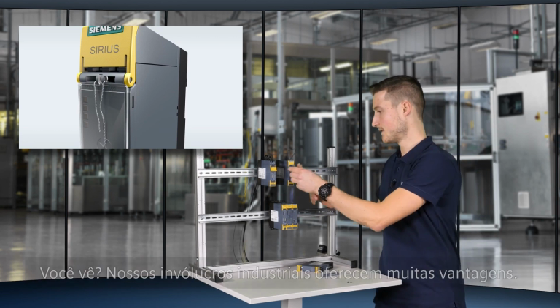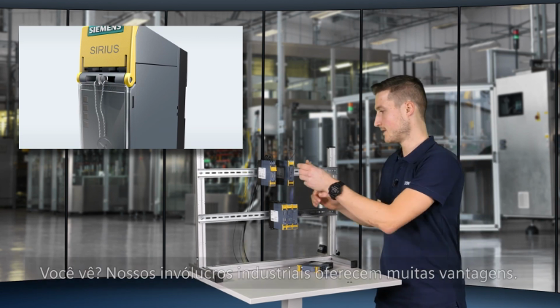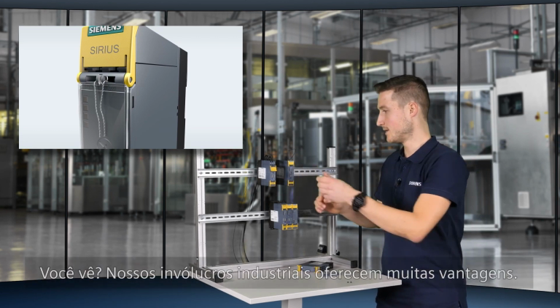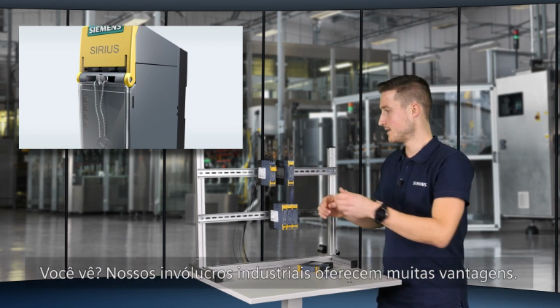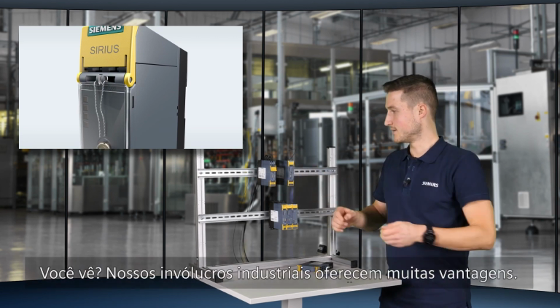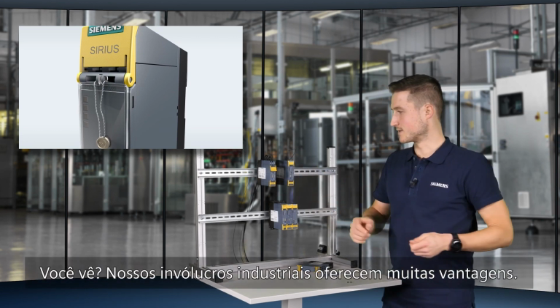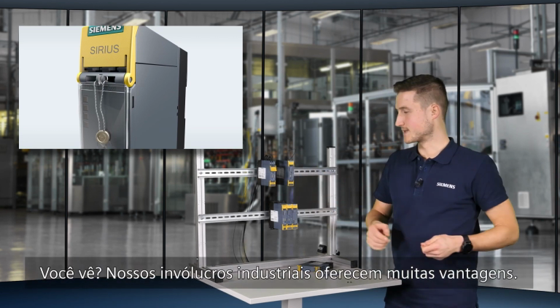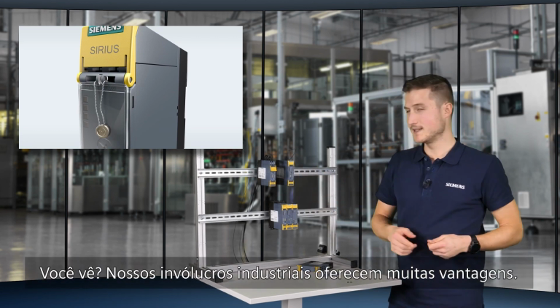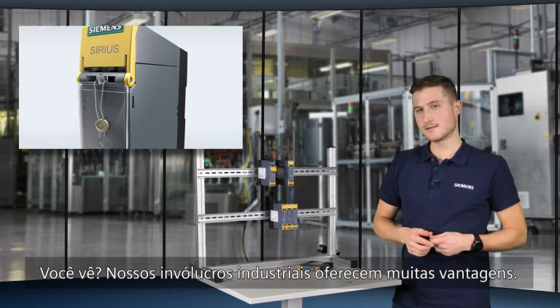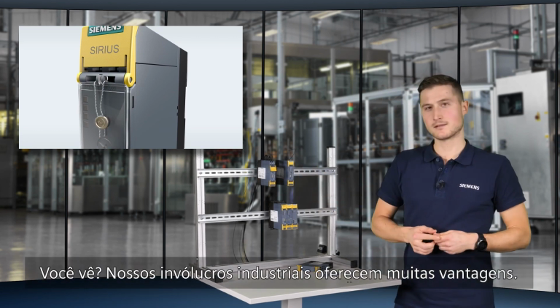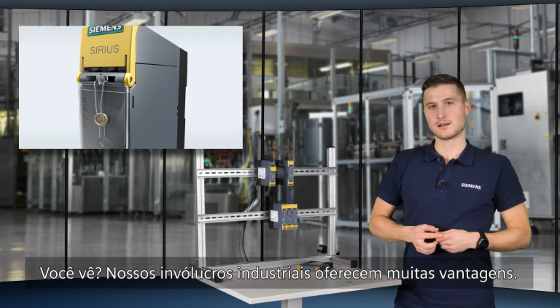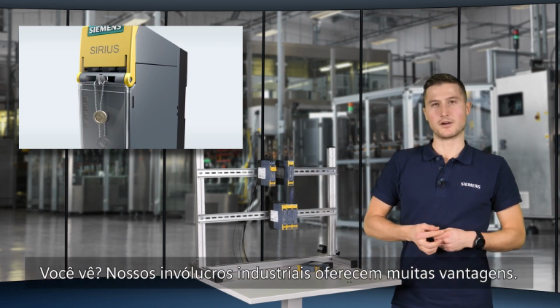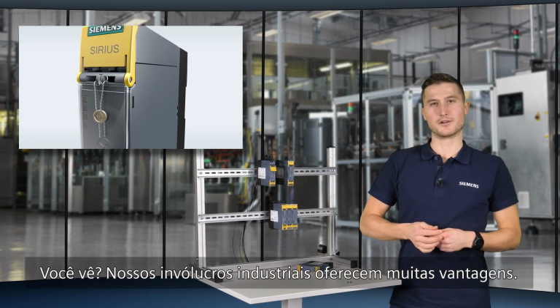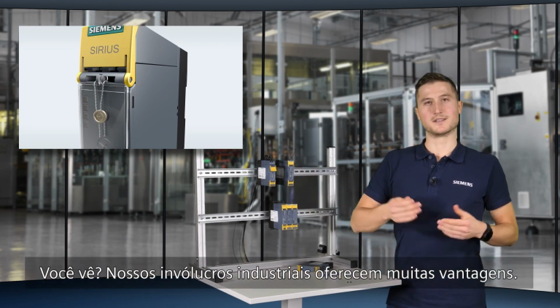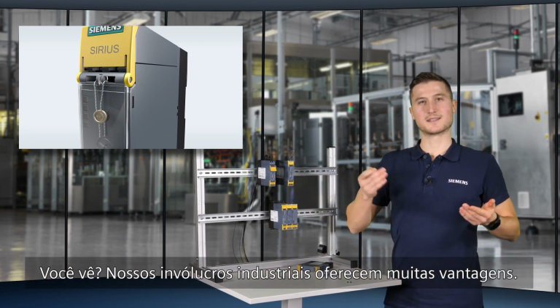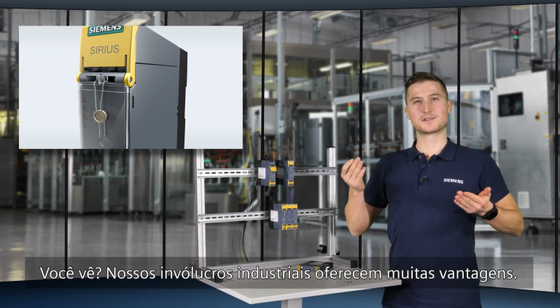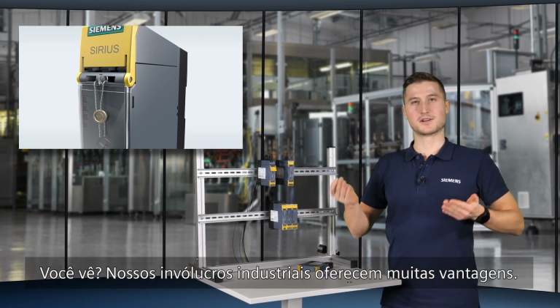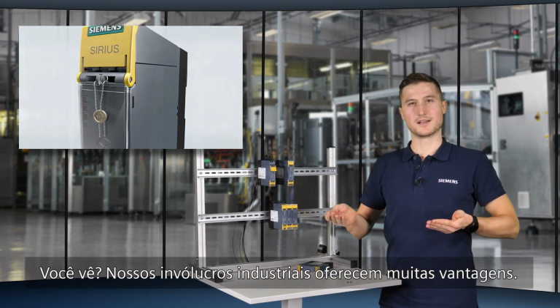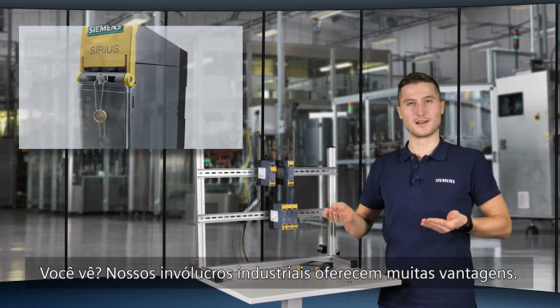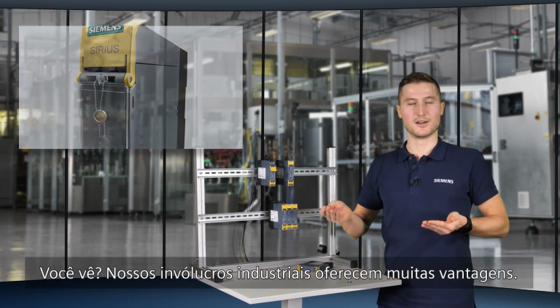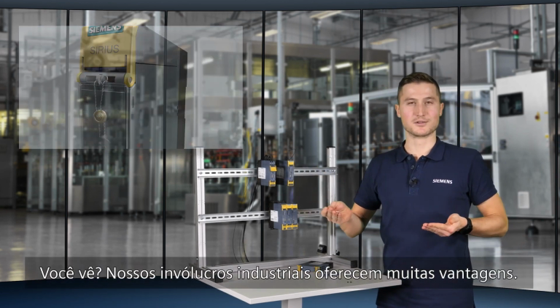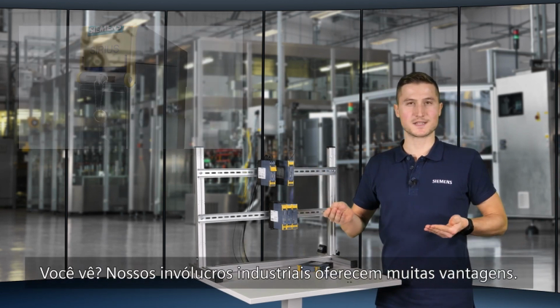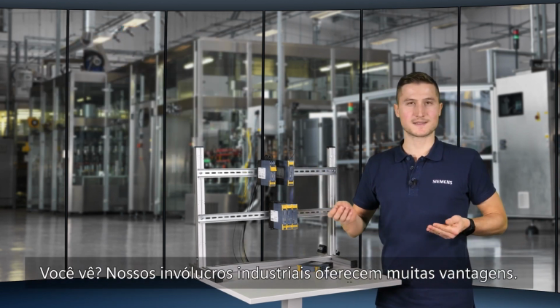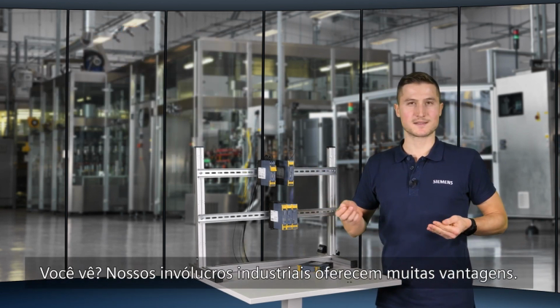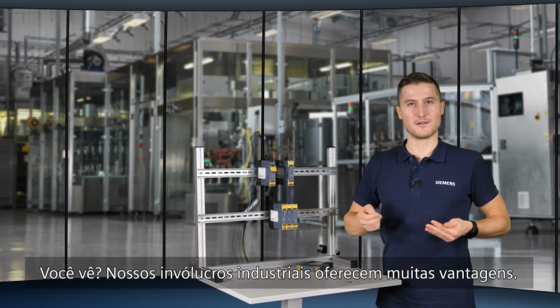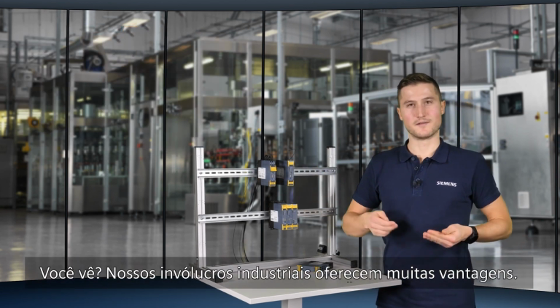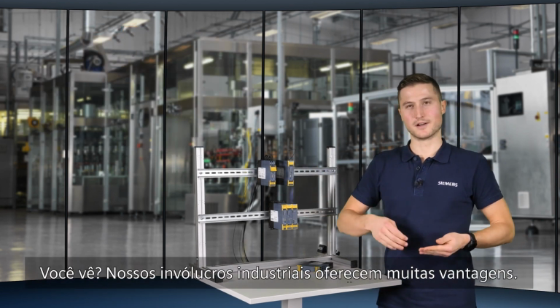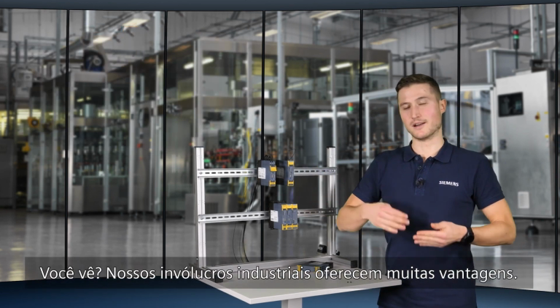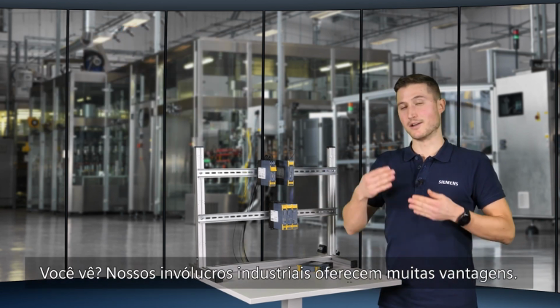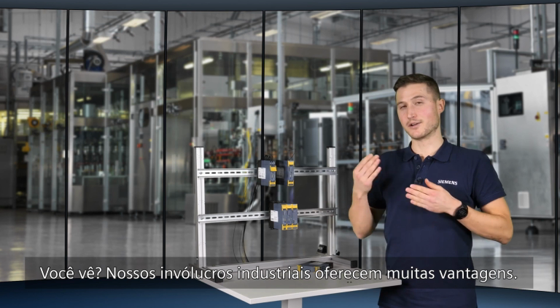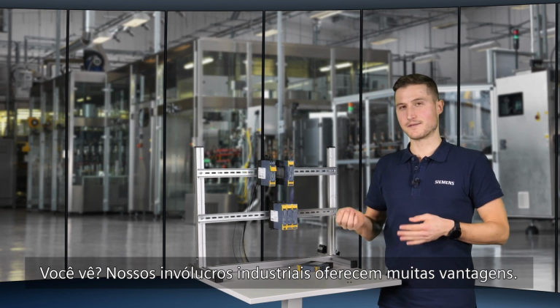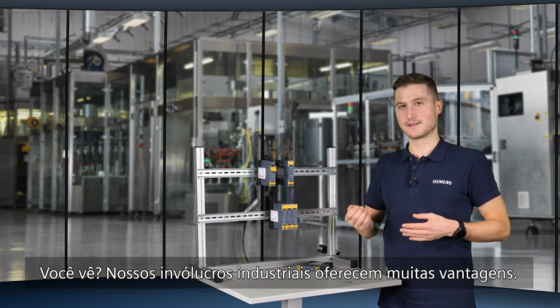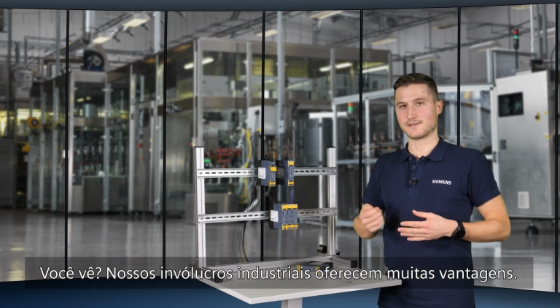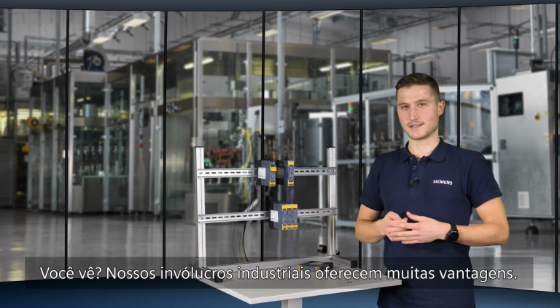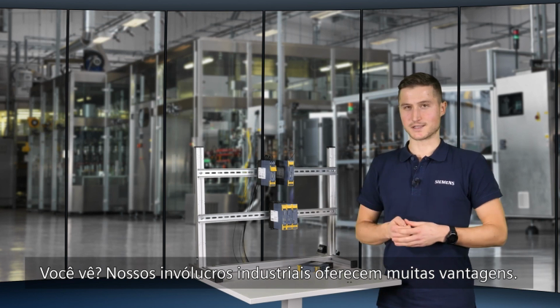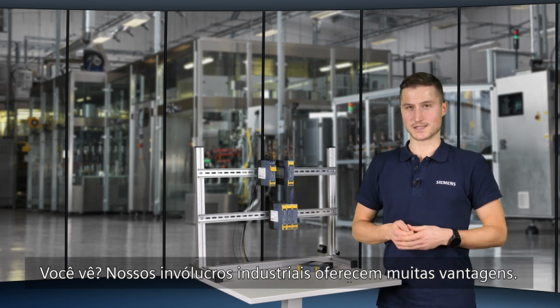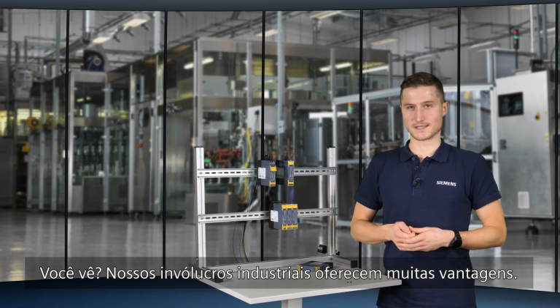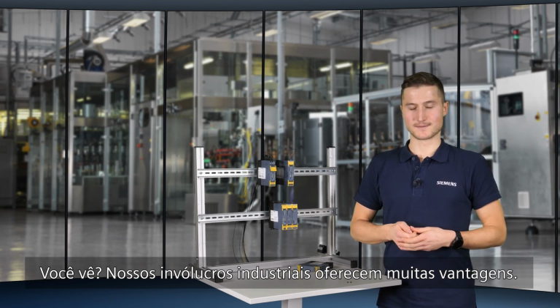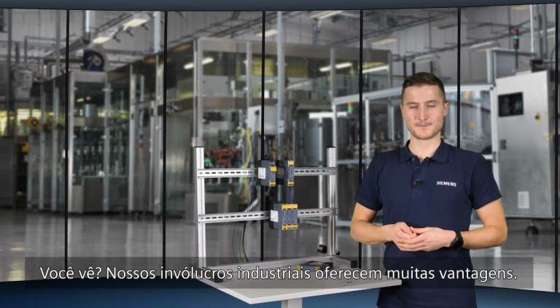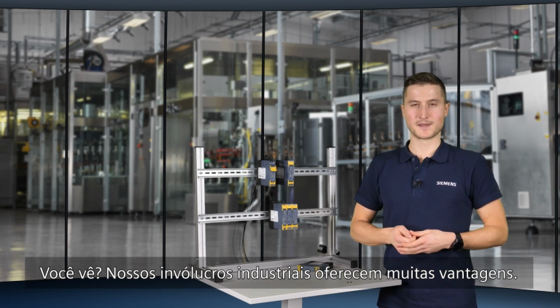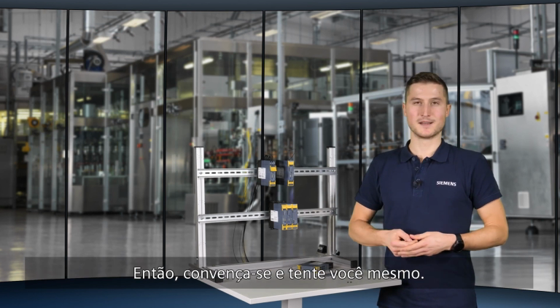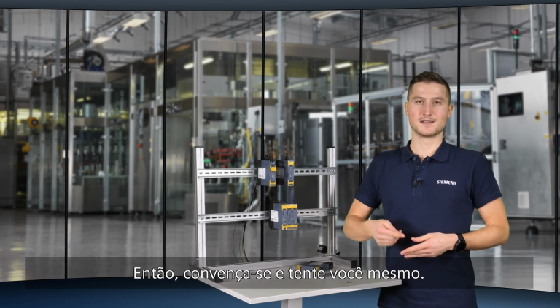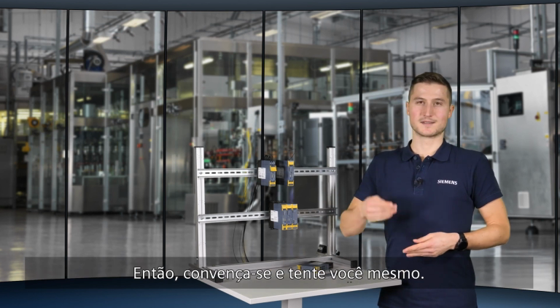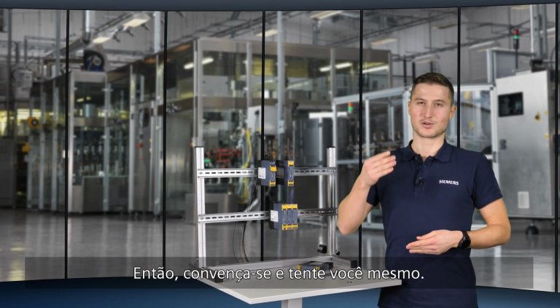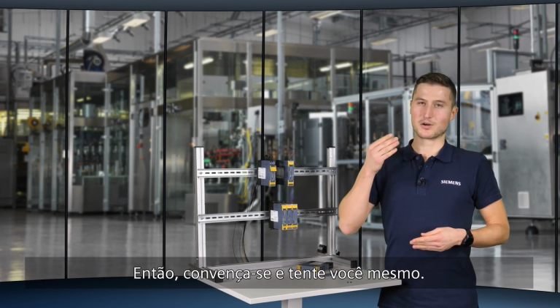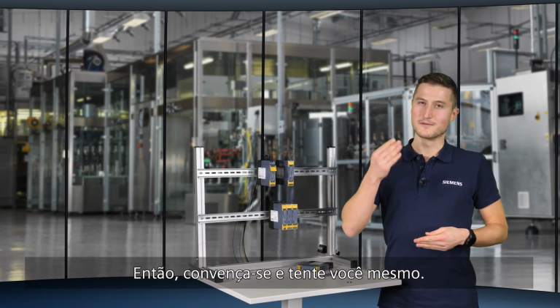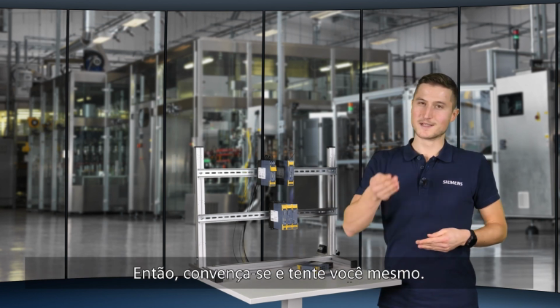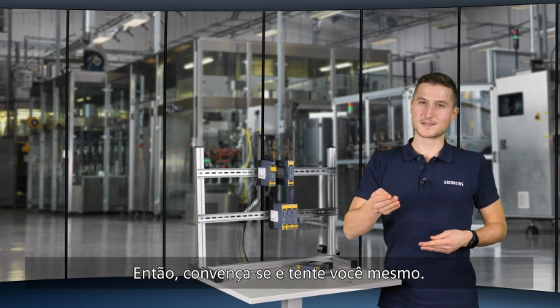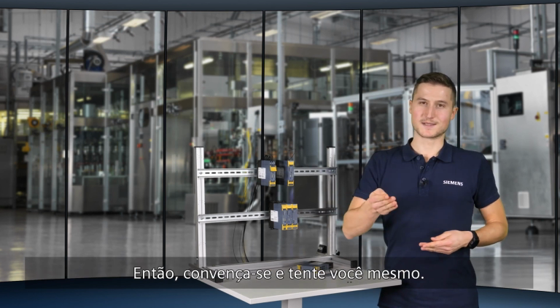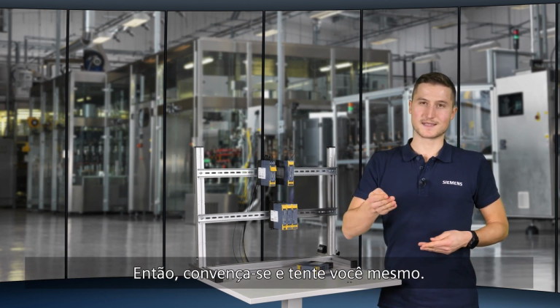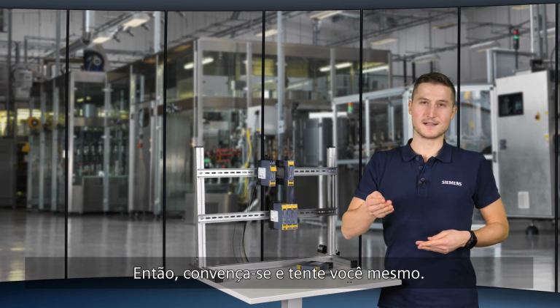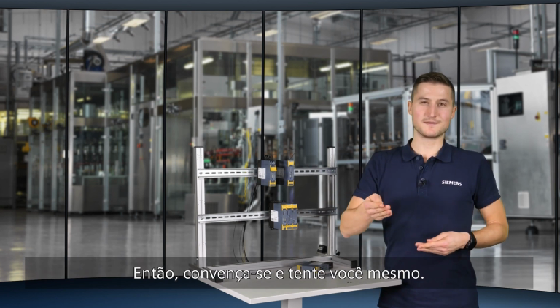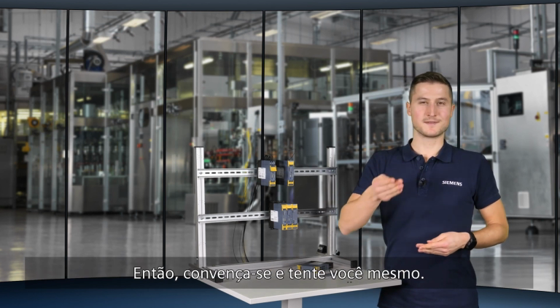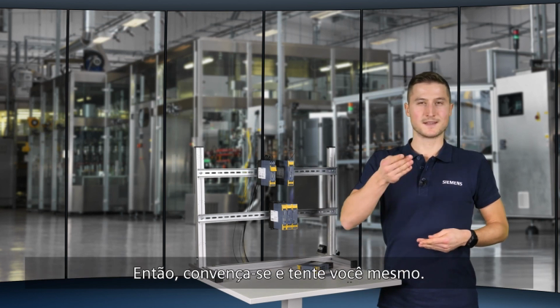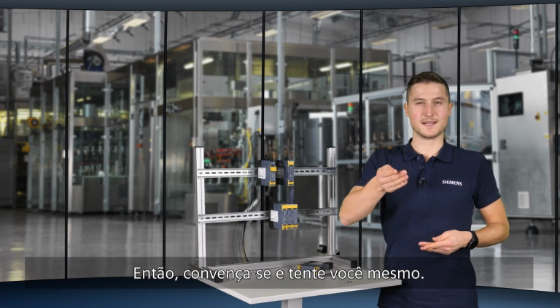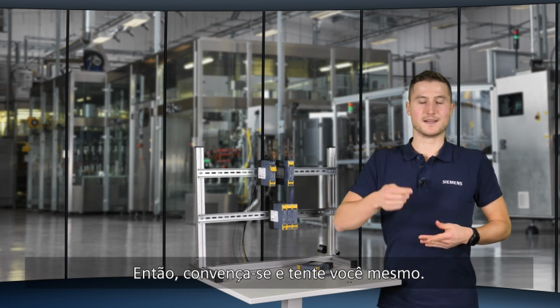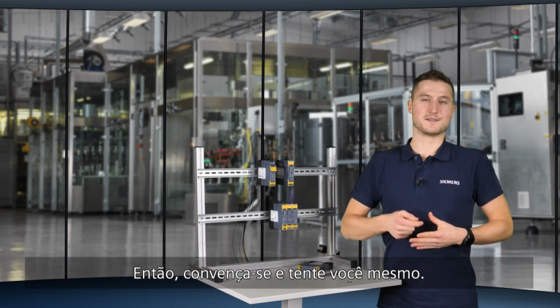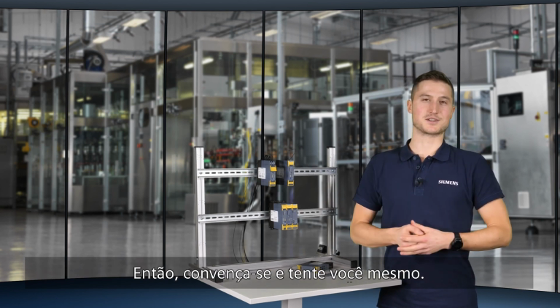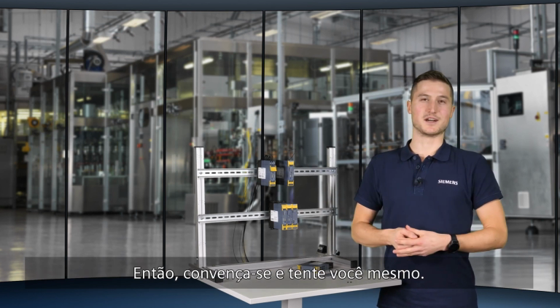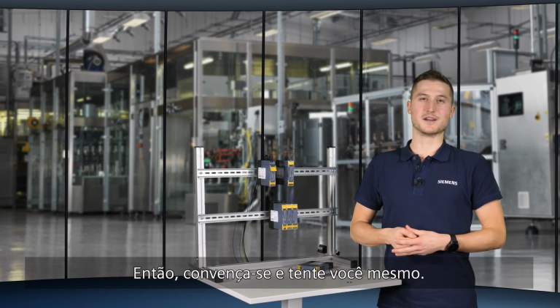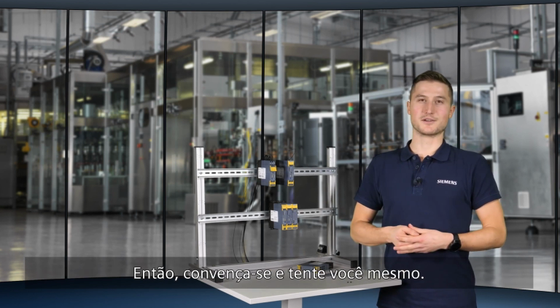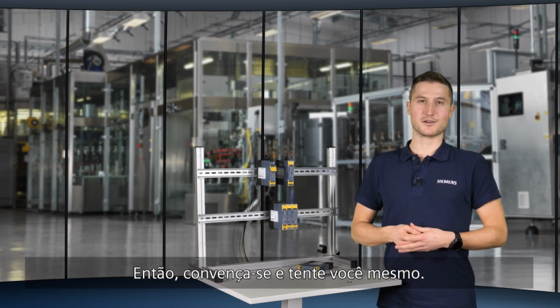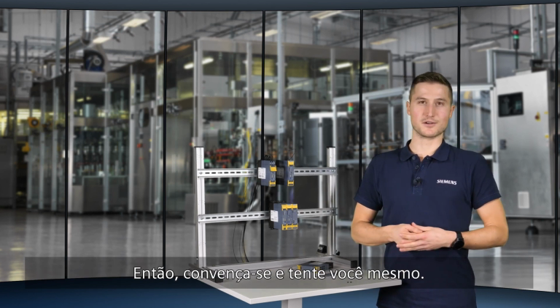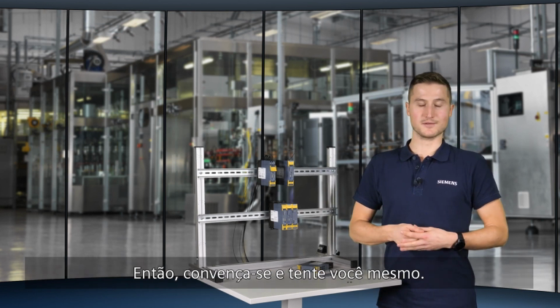Our industrial enclosures offer a lot of advantages. So convince yourself and have a try on your own.